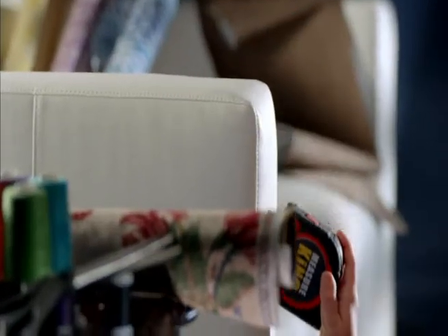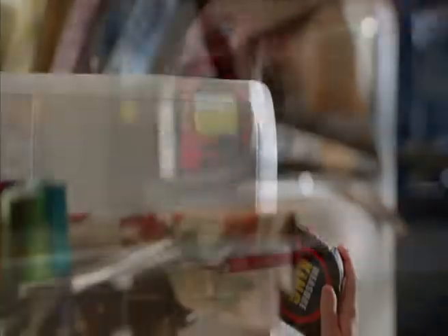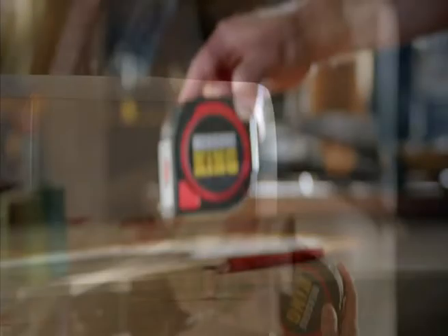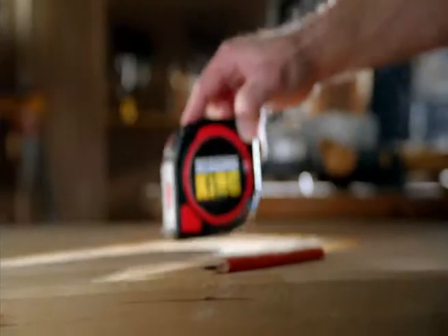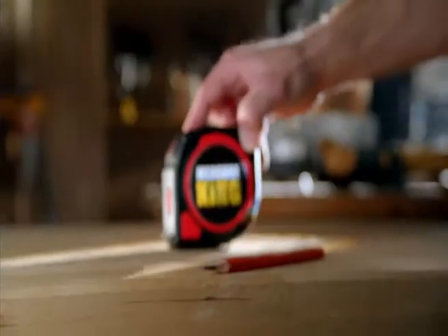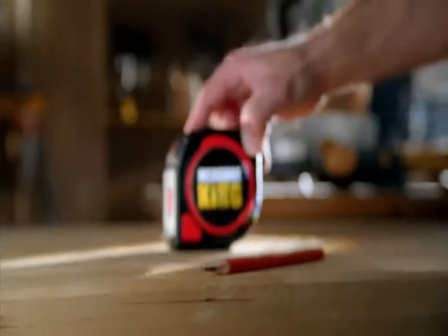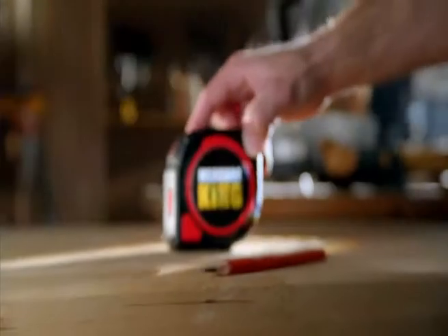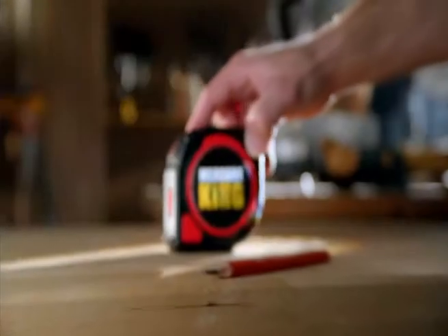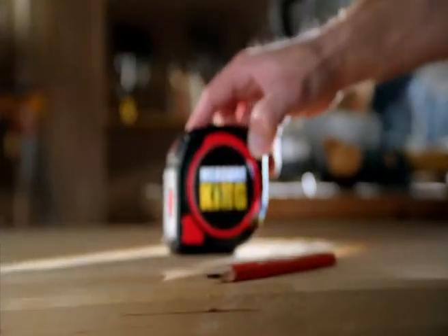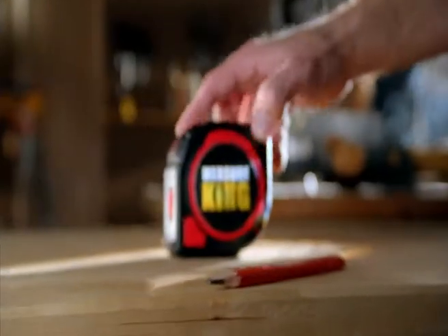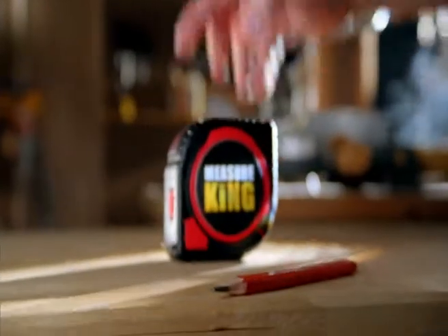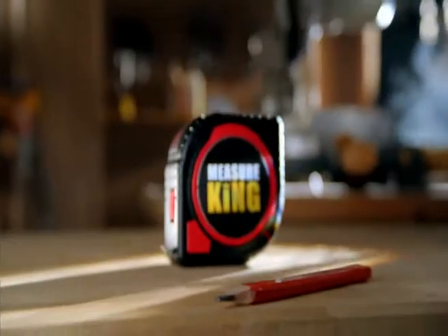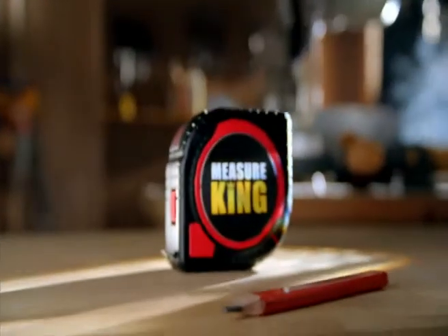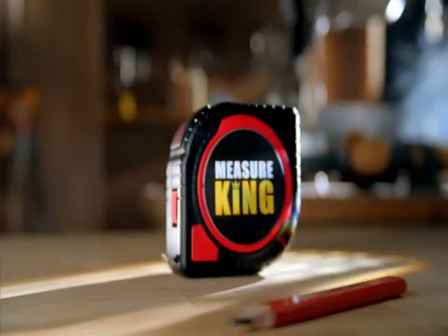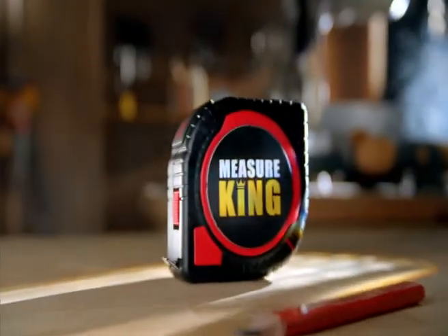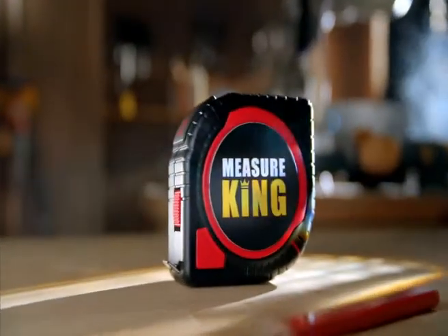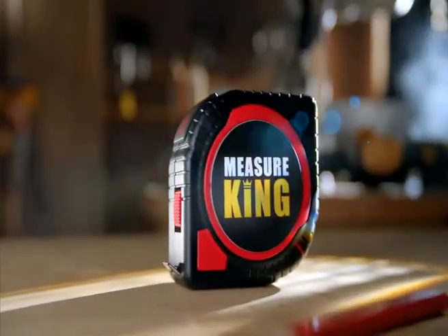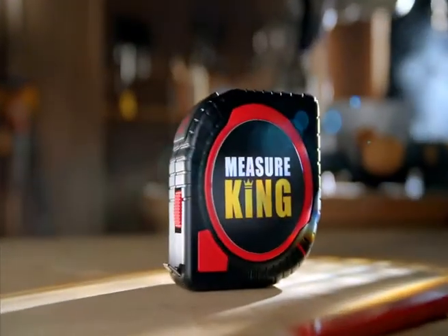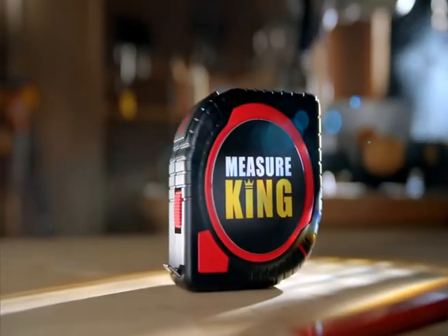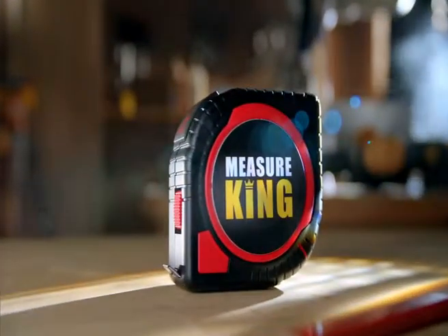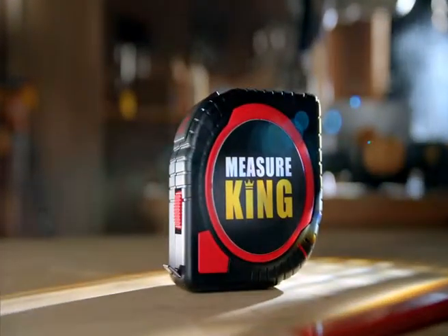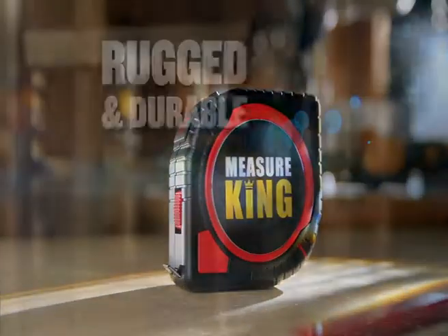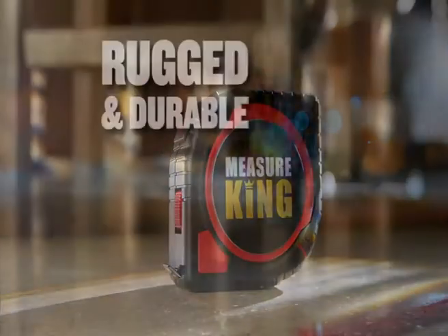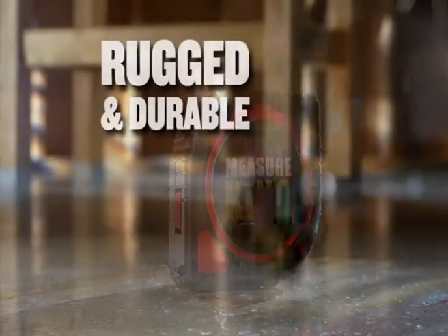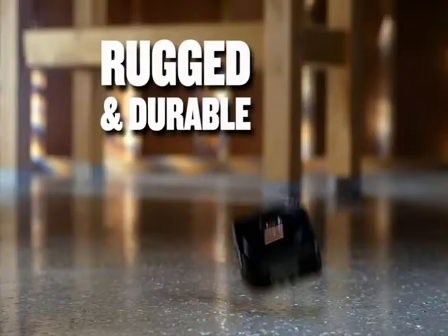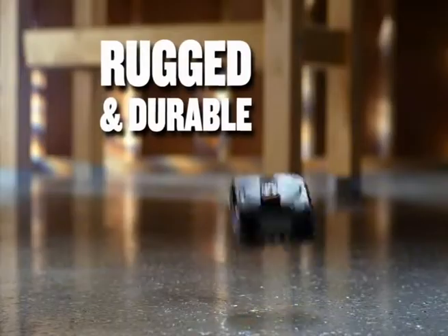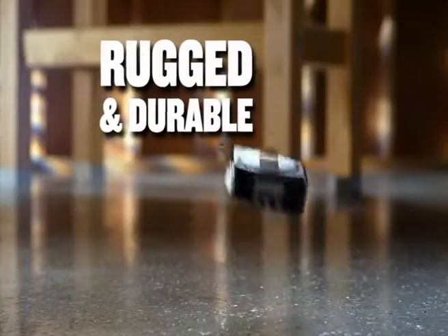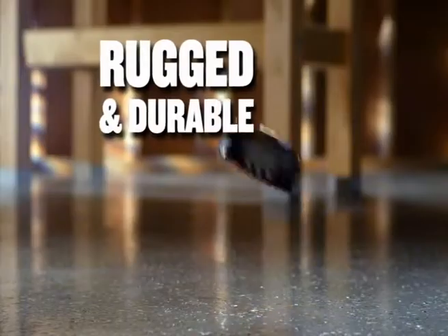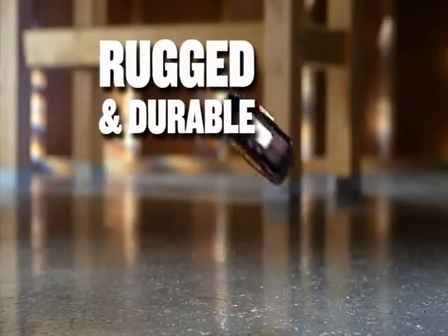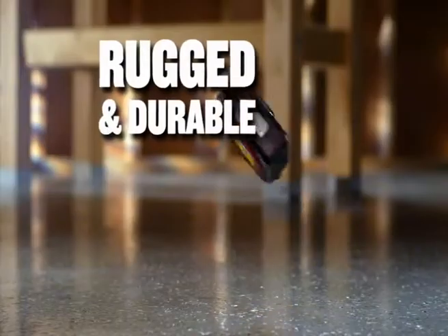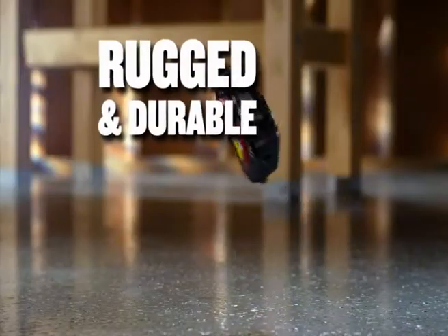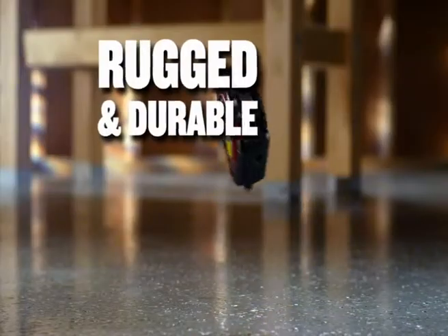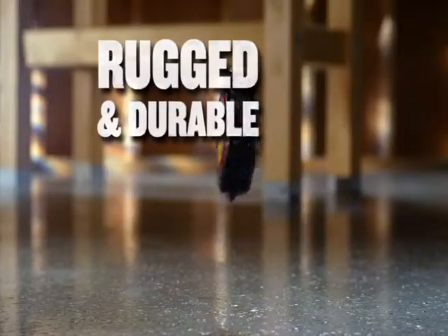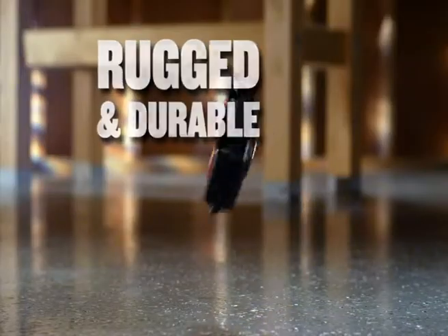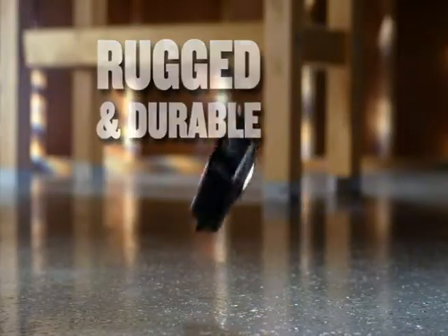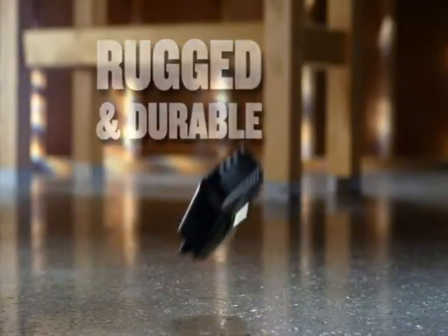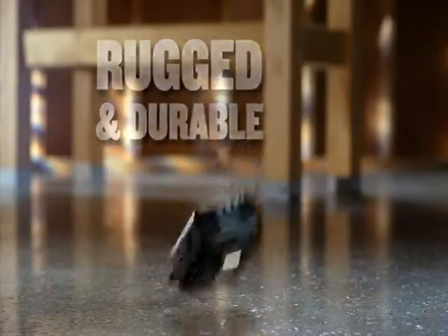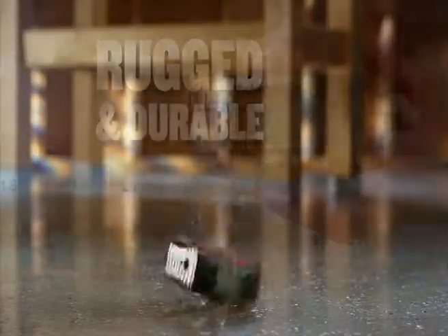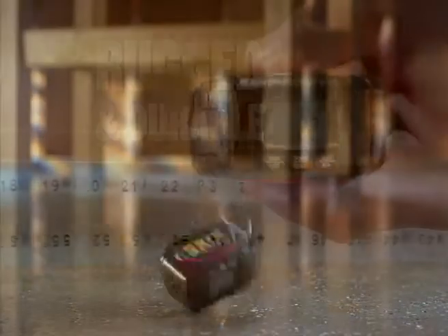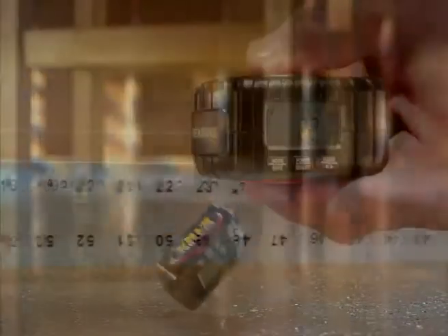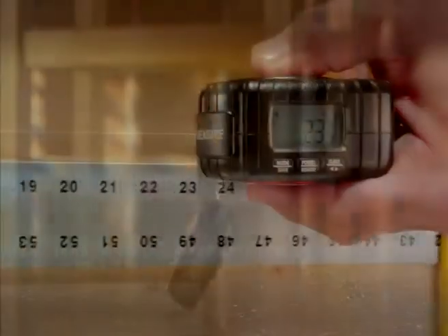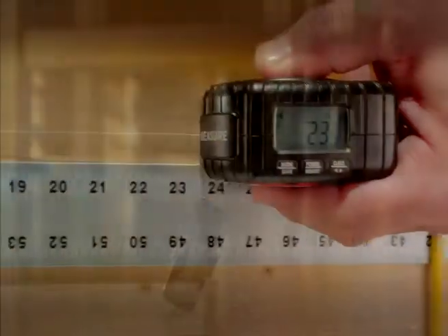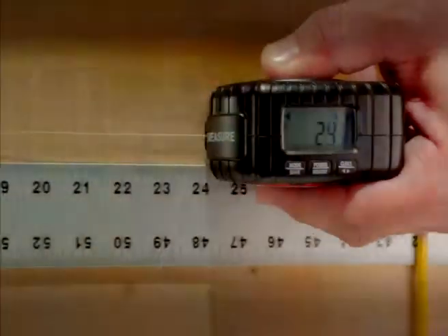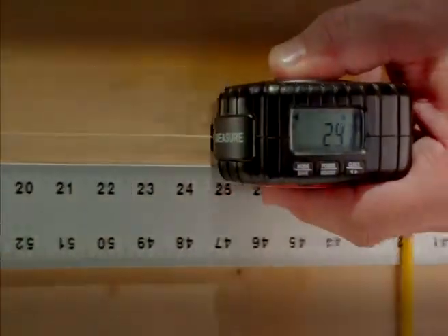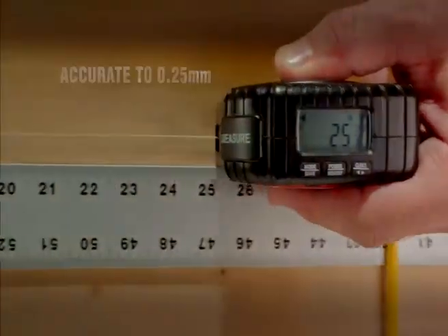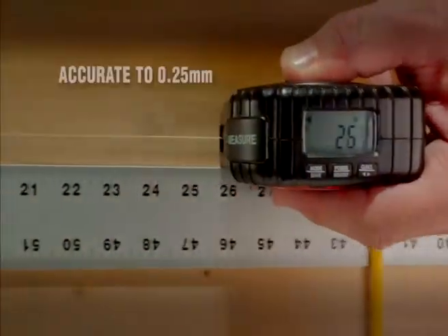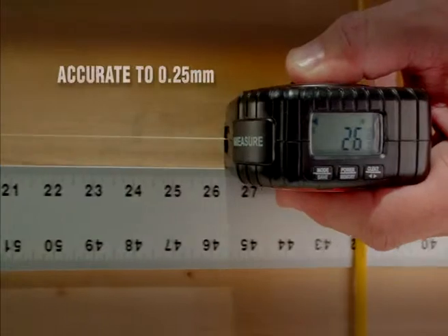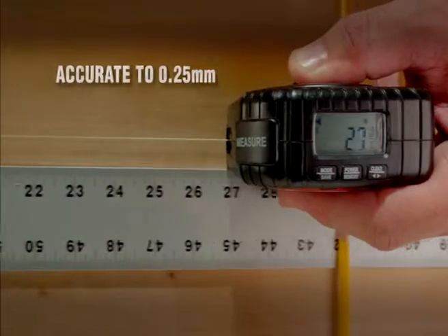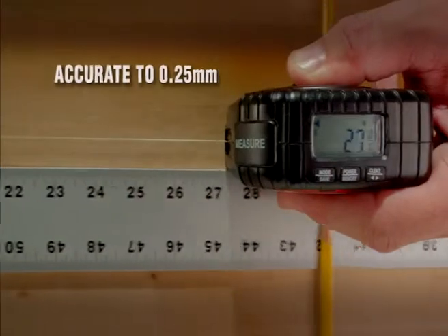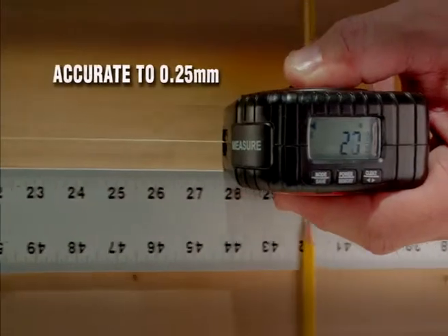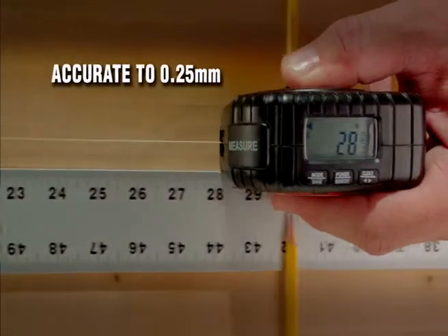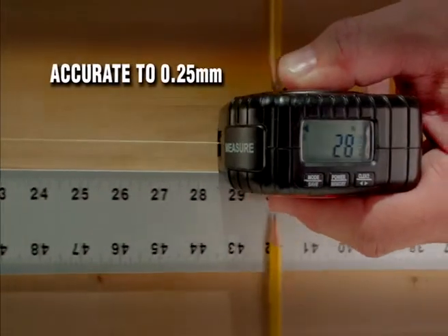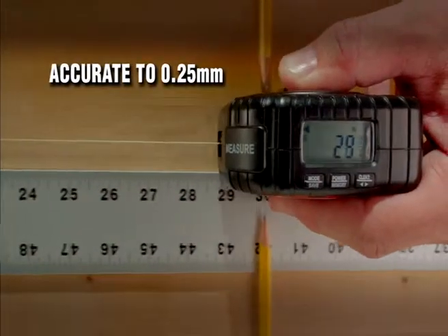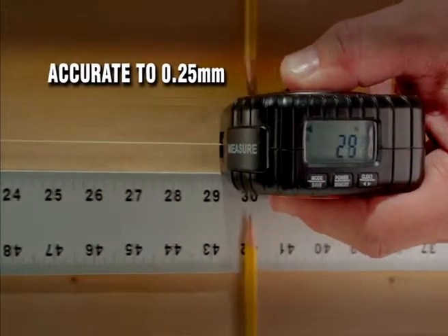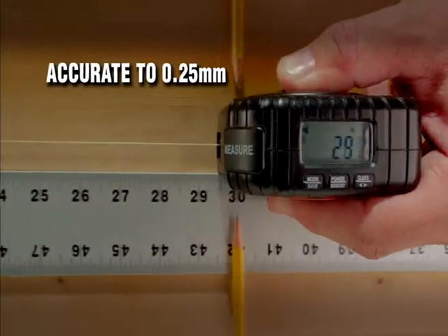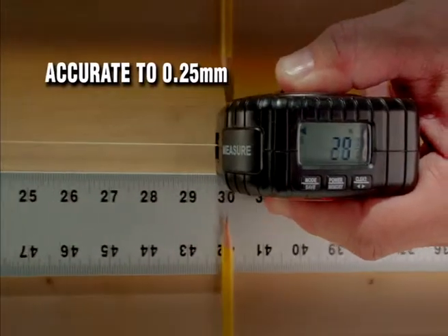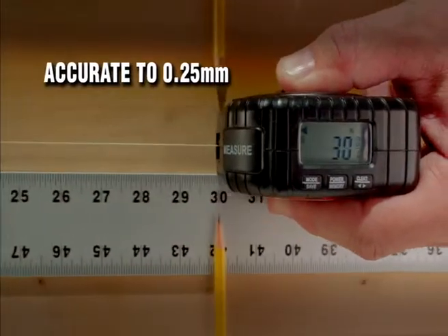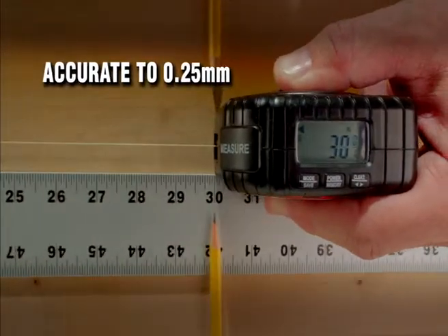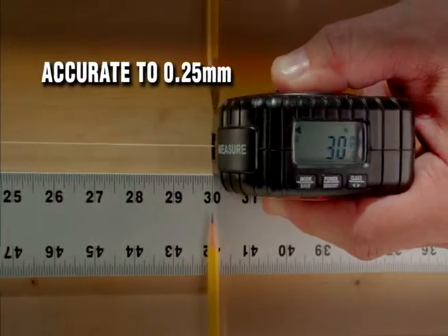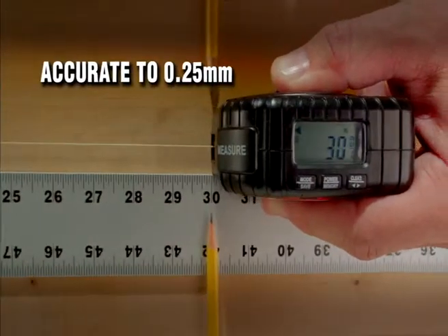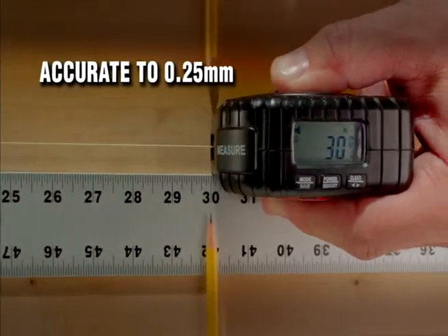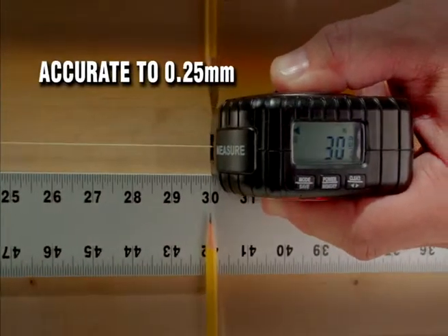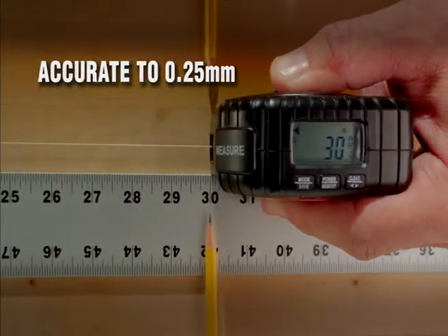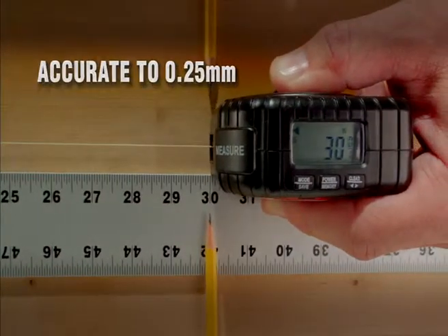The Measure King is made to contractor standards. It's rugged and durable, and its measurements are accurate down to one one-hundredths of an inch.